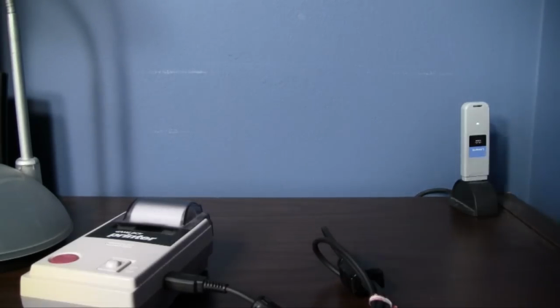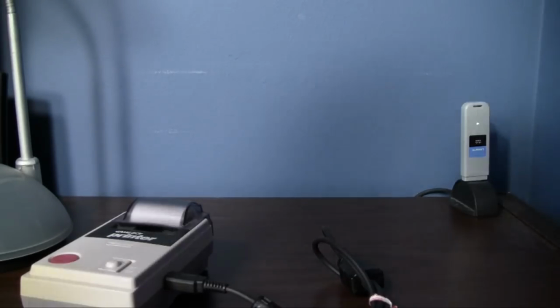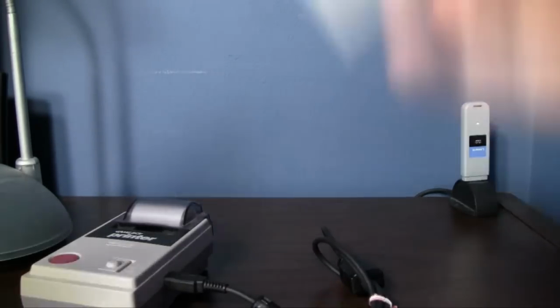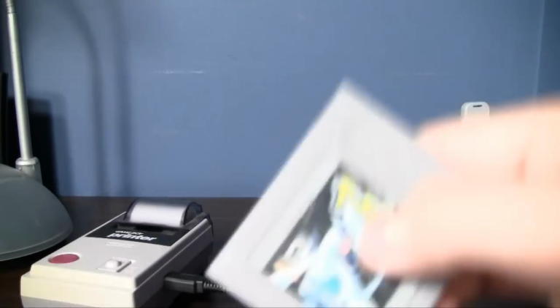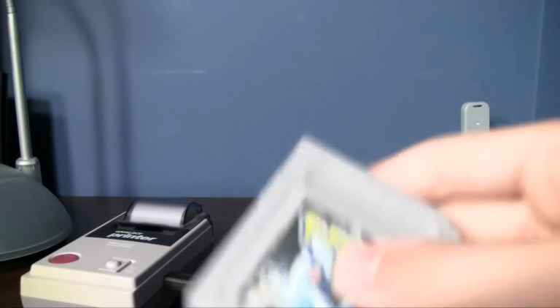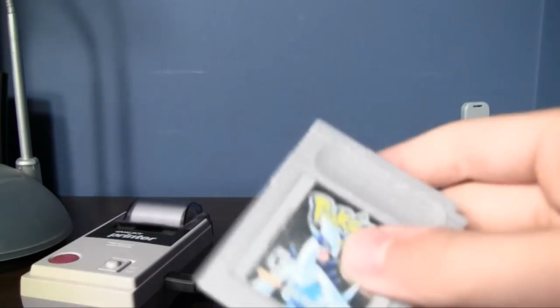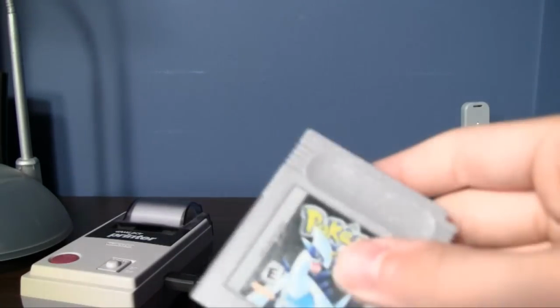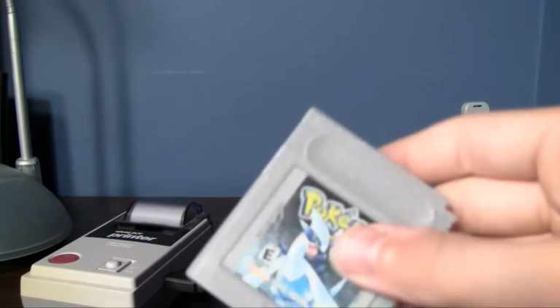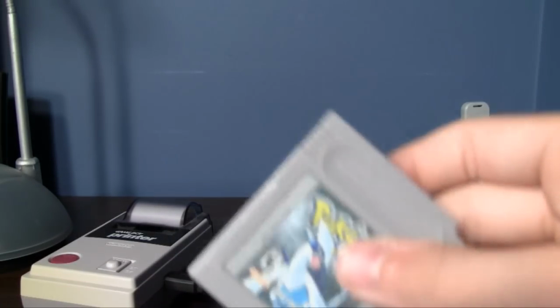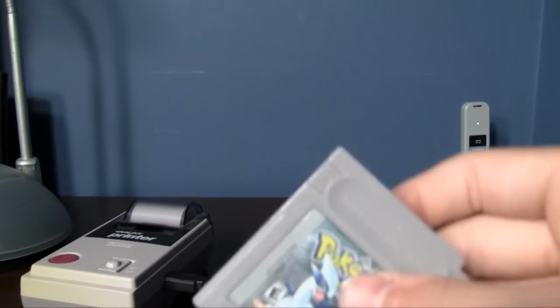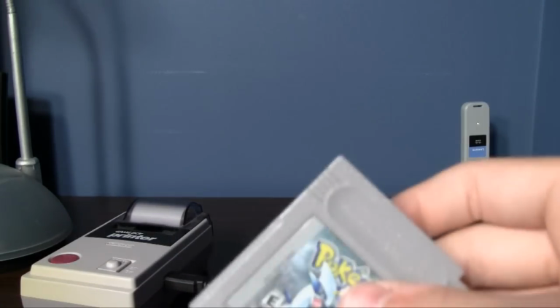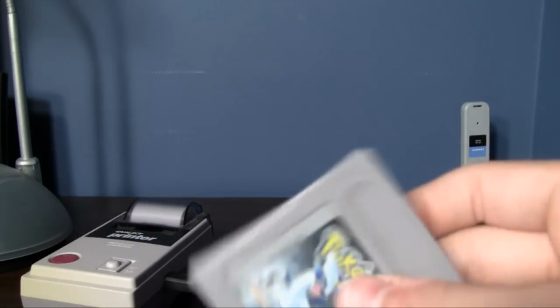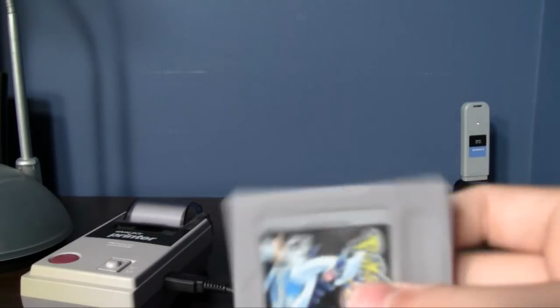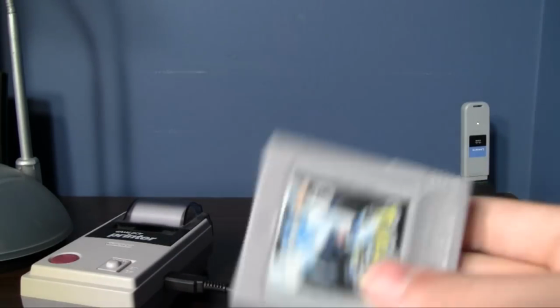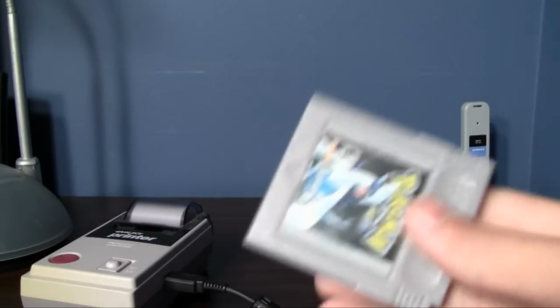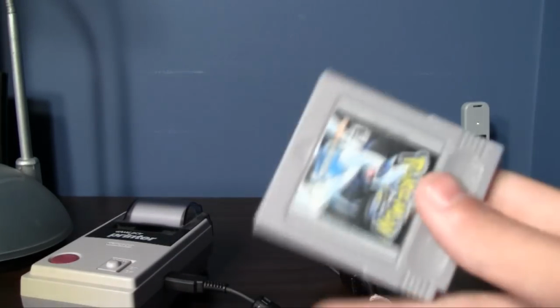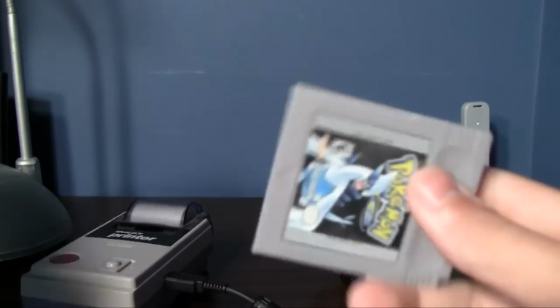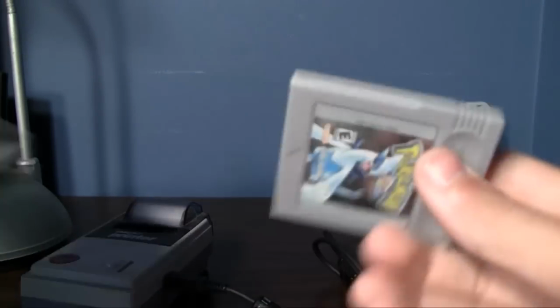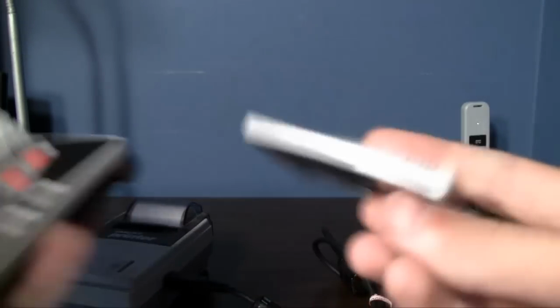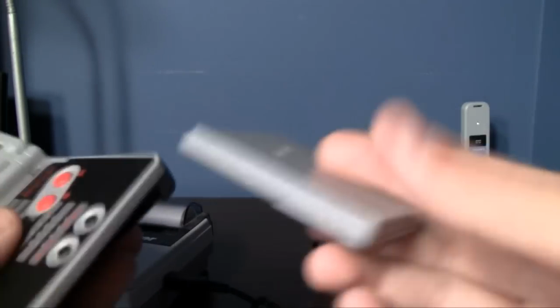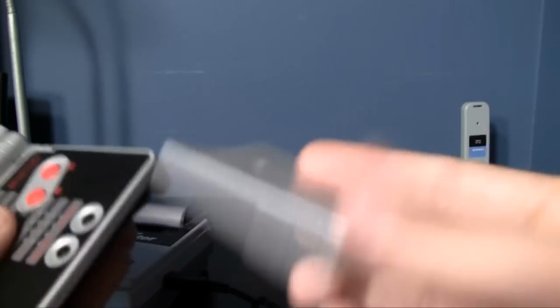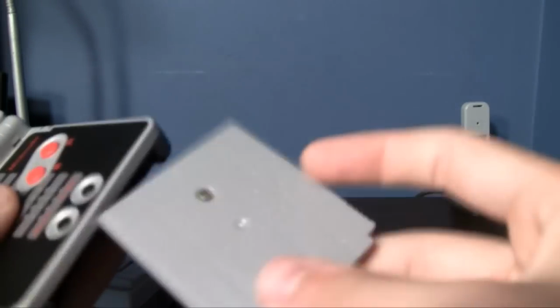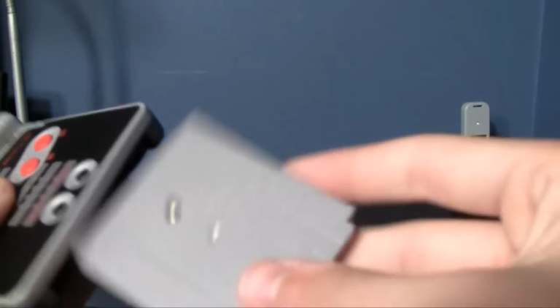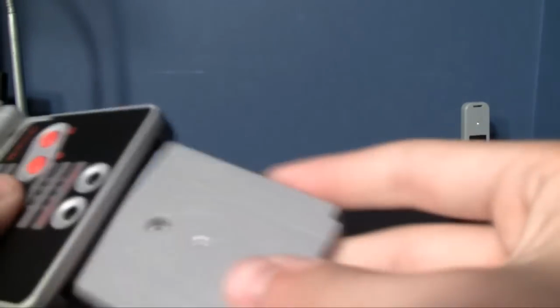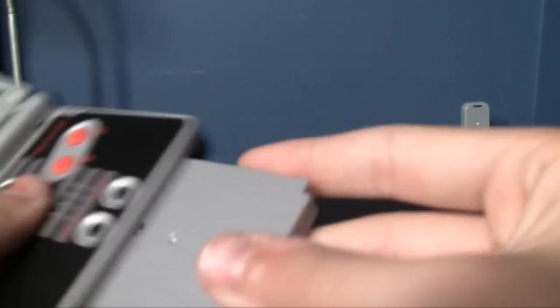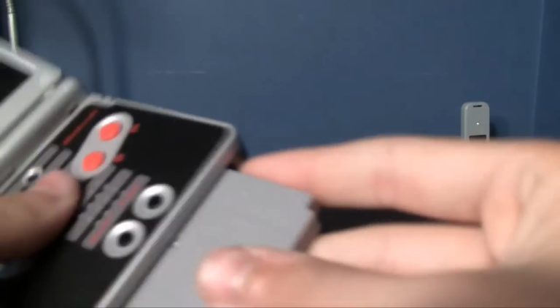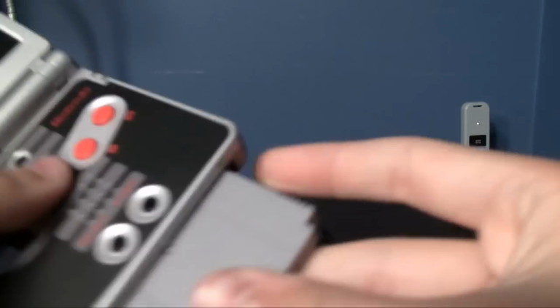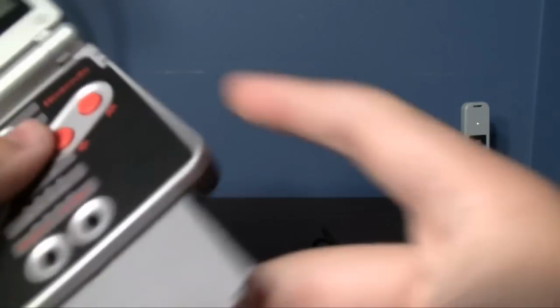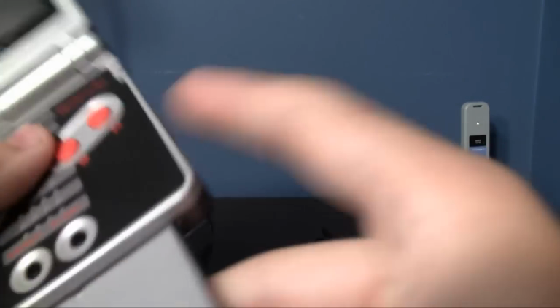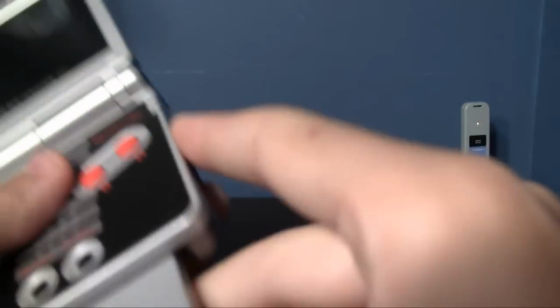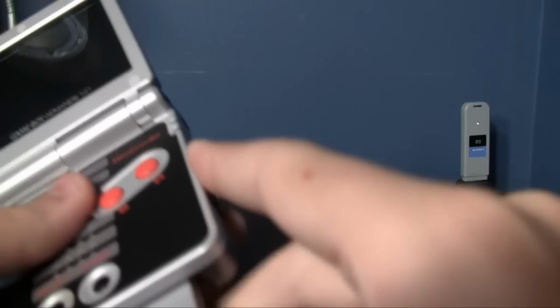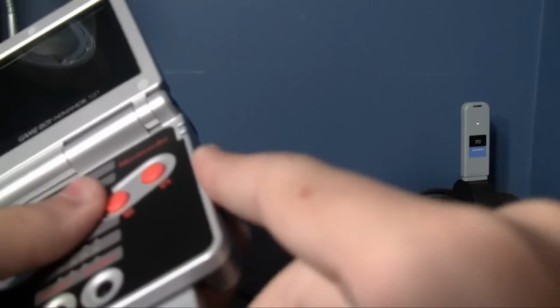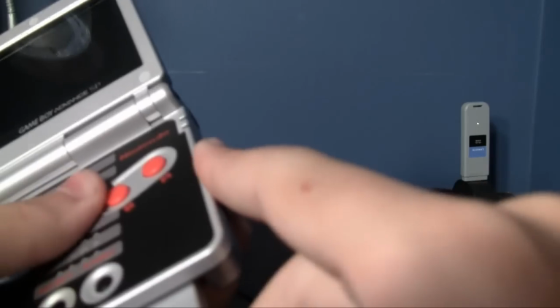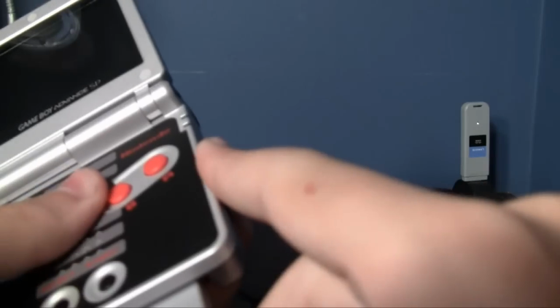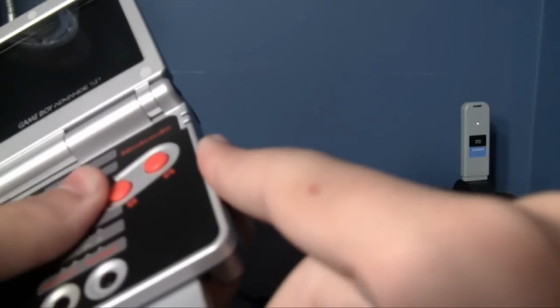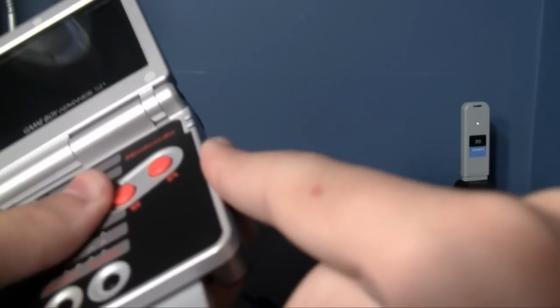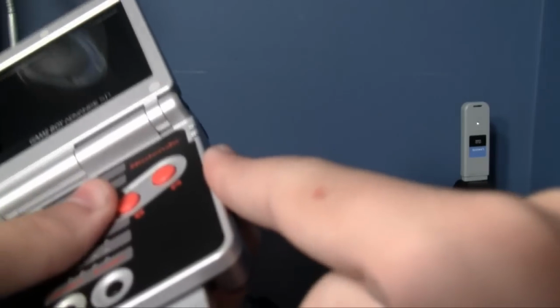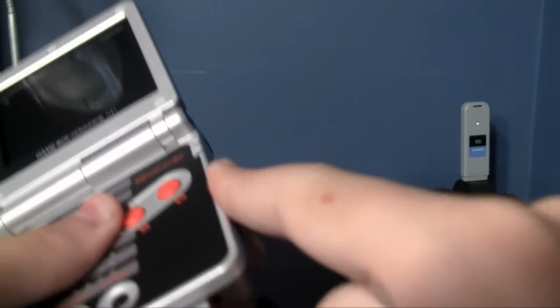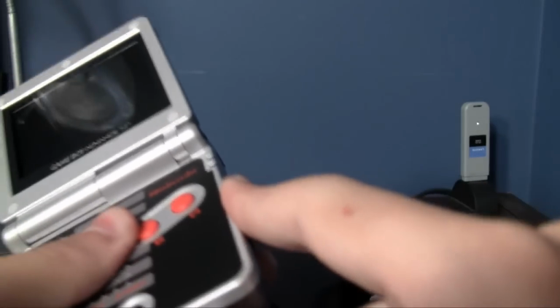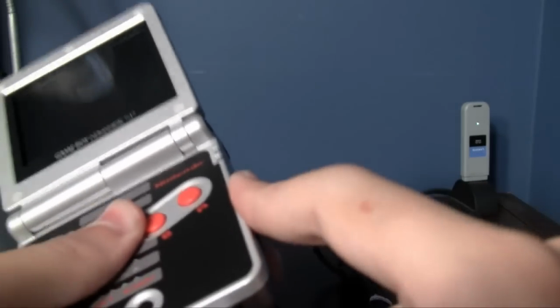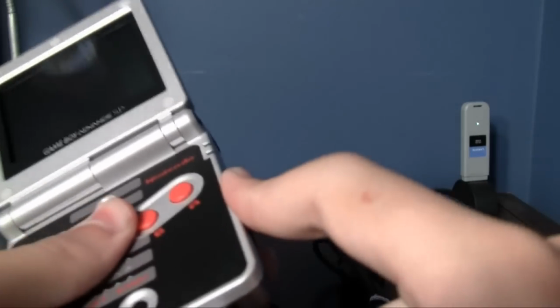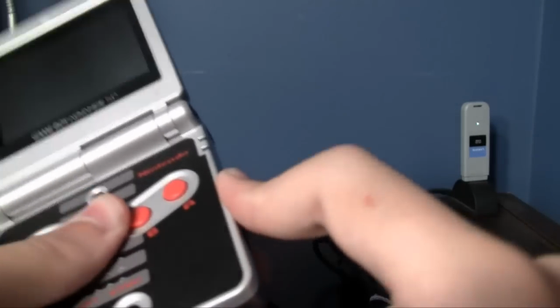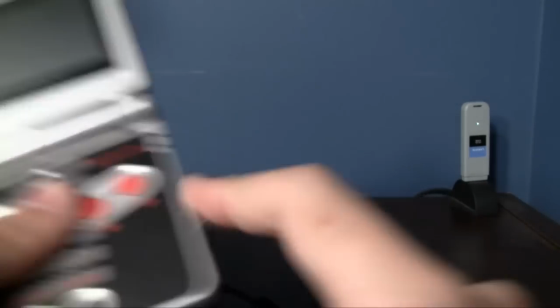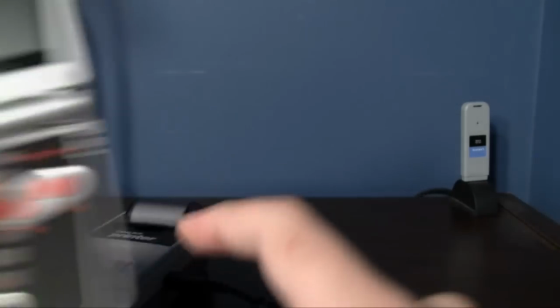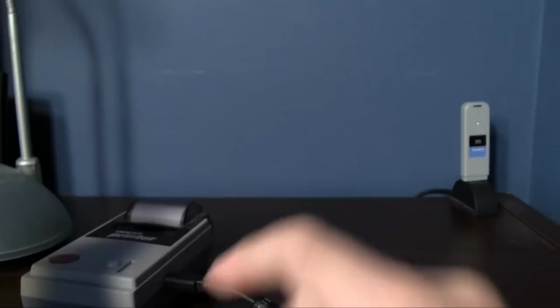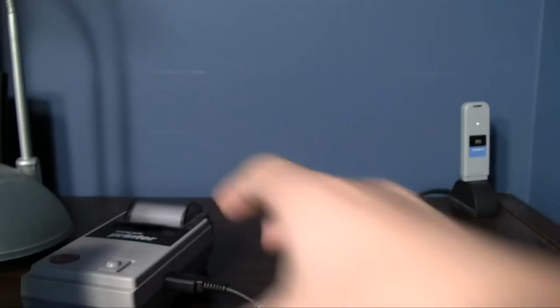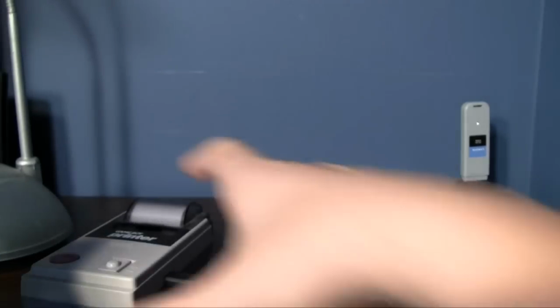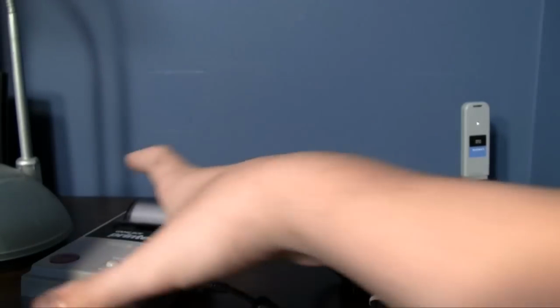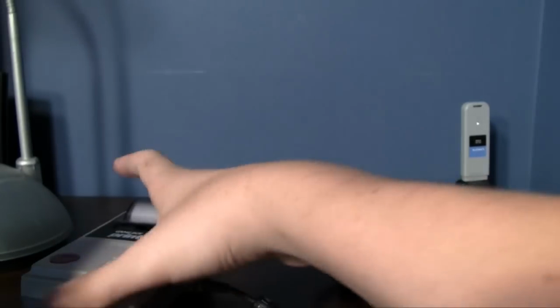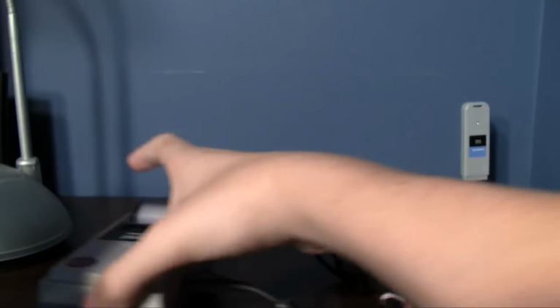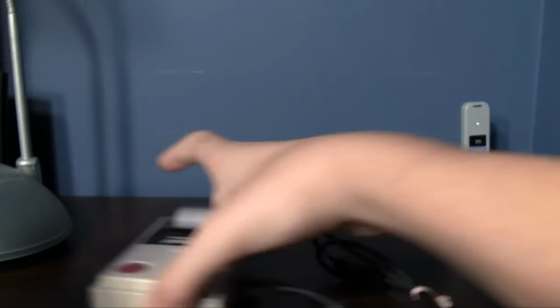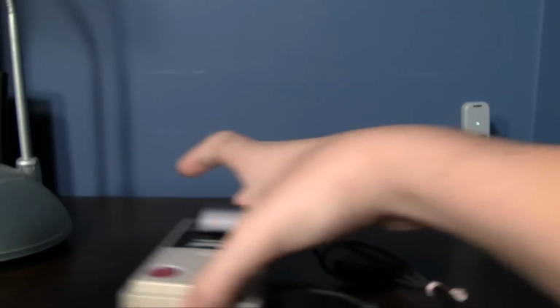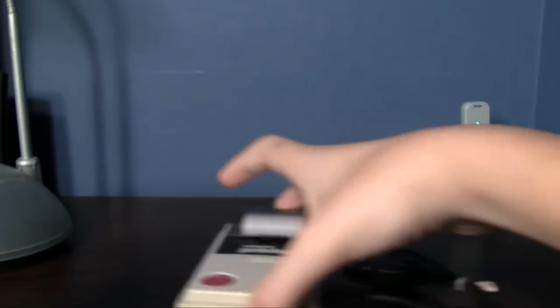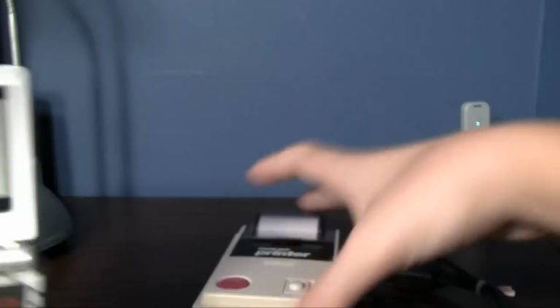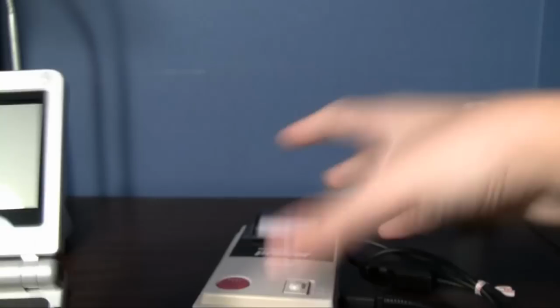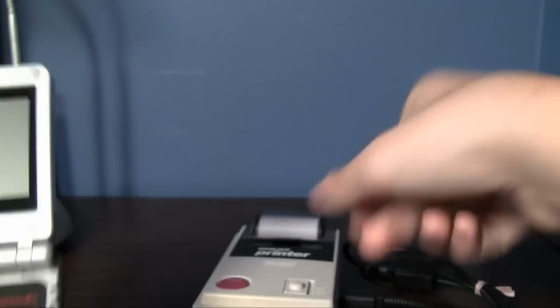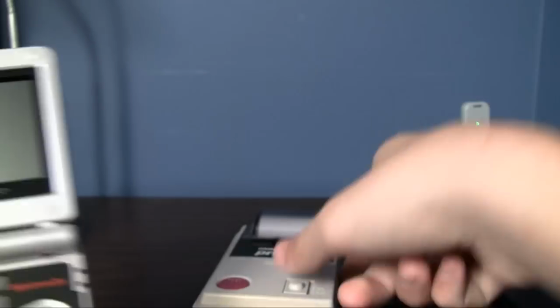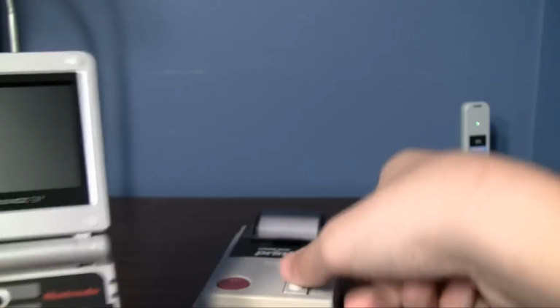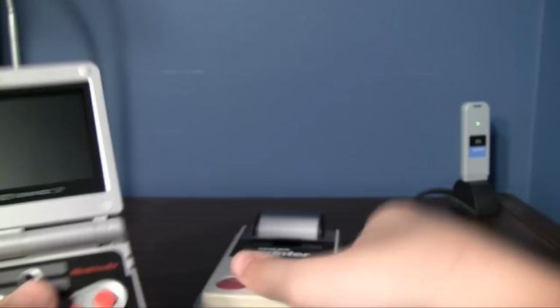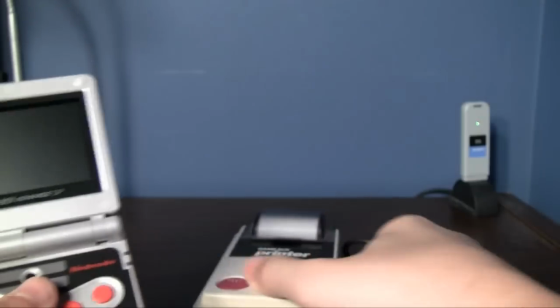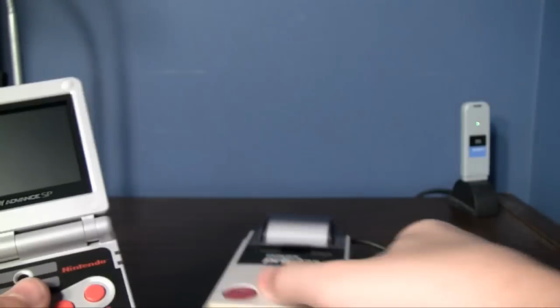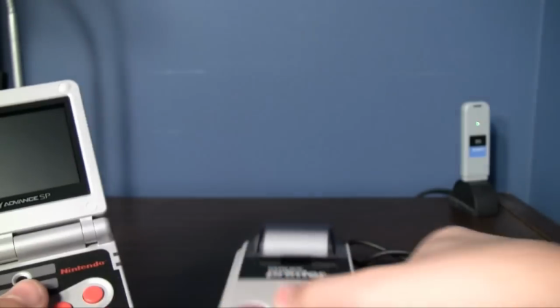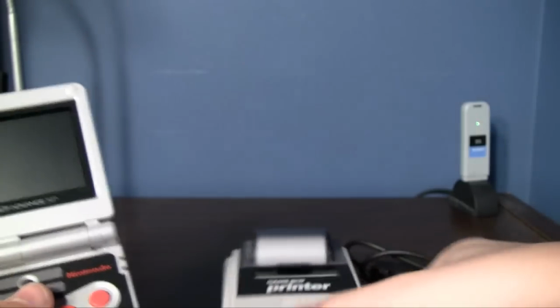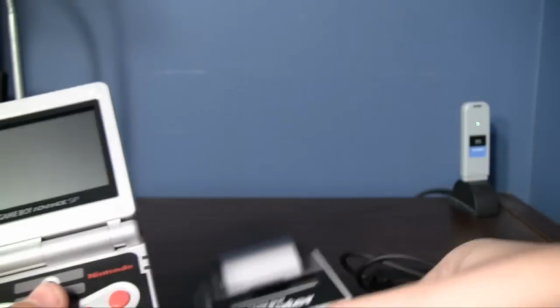We'll do Pokemon Silver first. Let's get it turned on, and let's get the printer turned on.